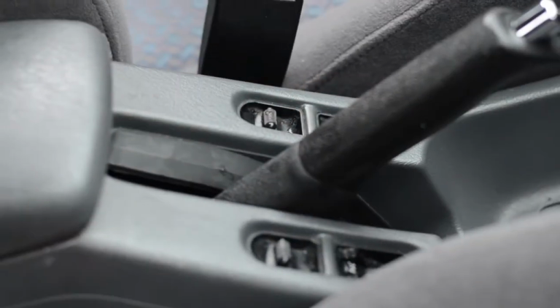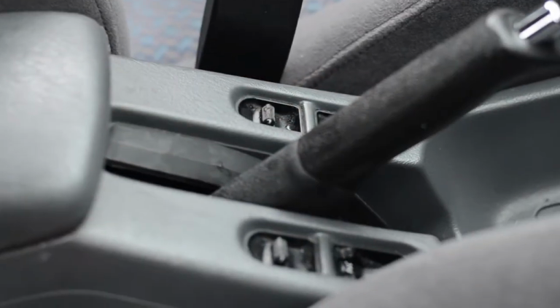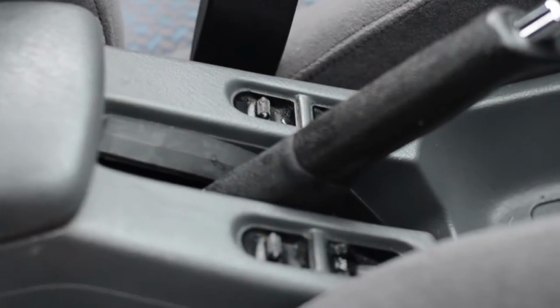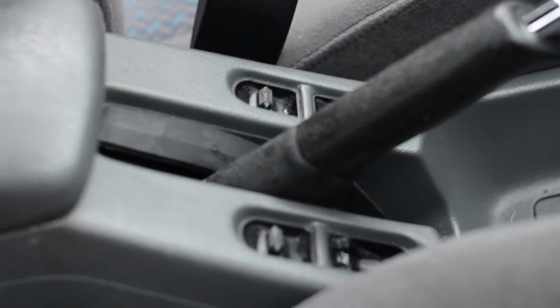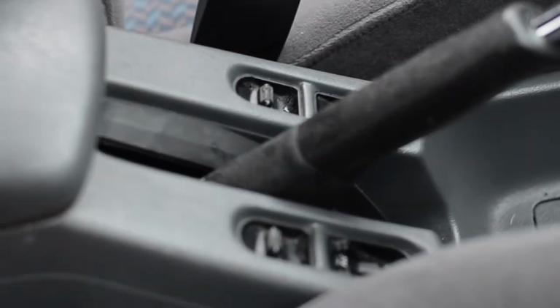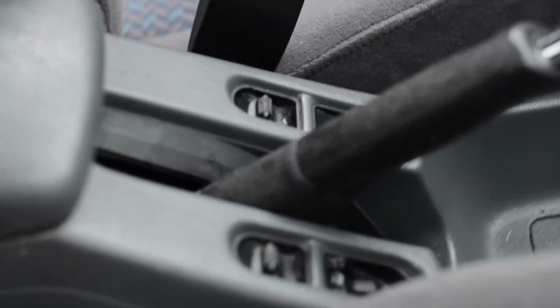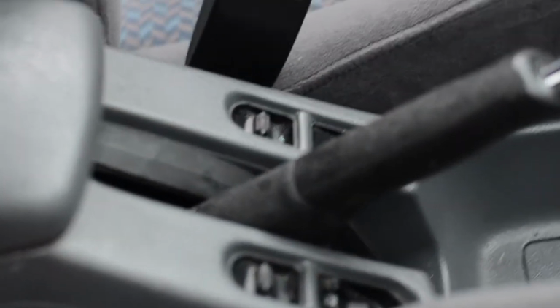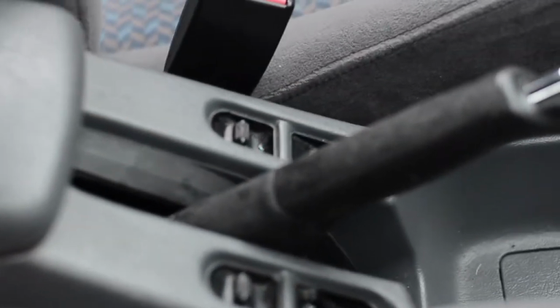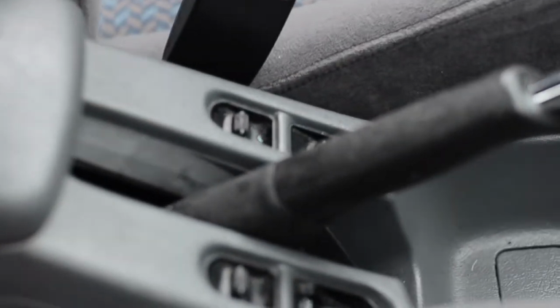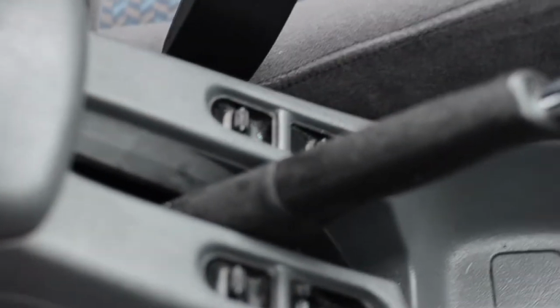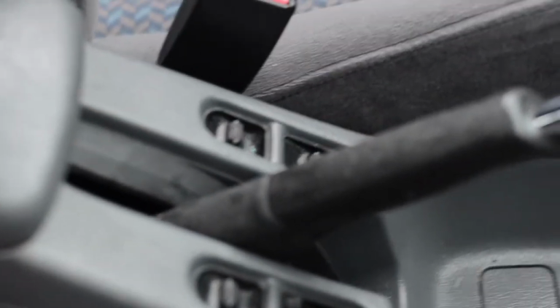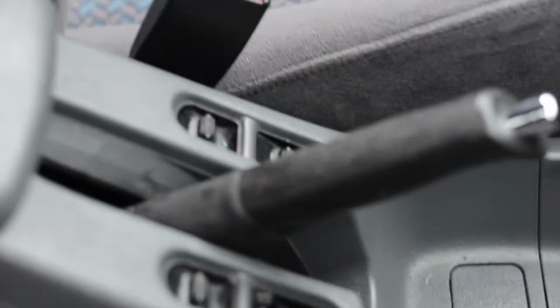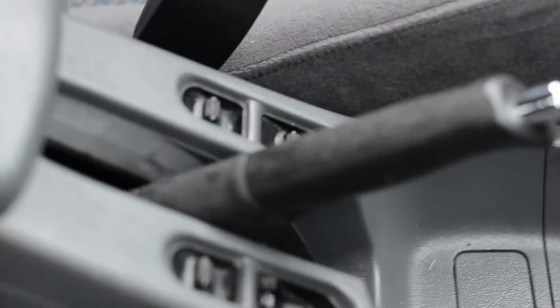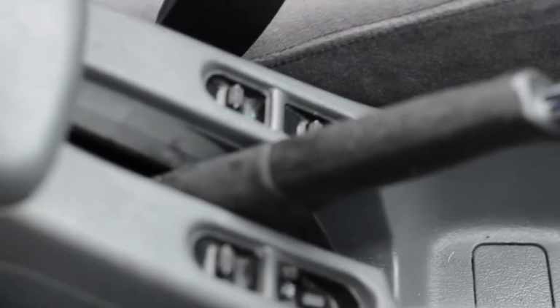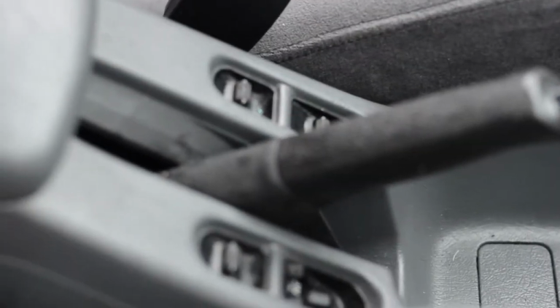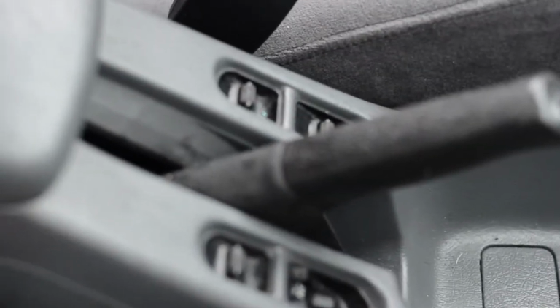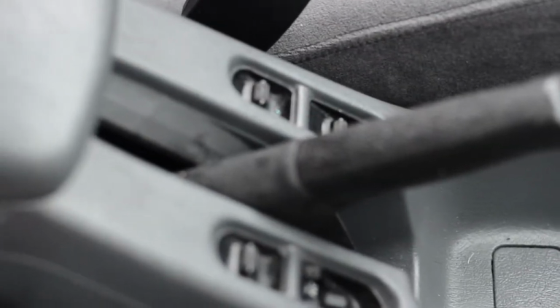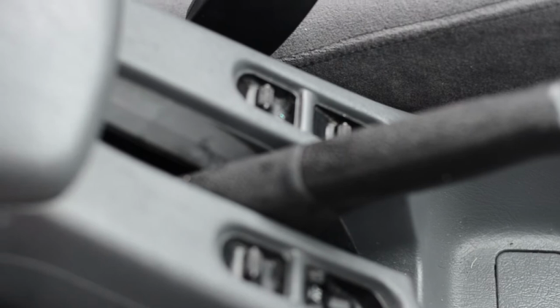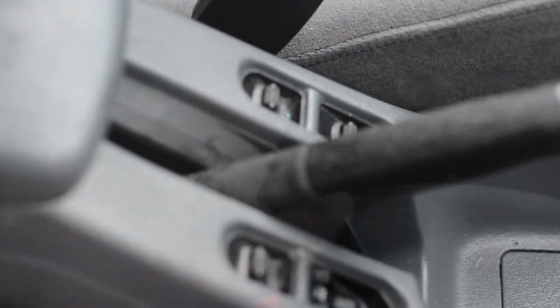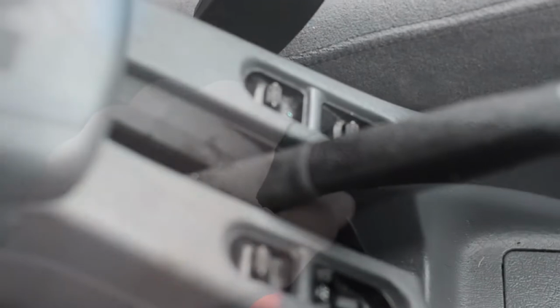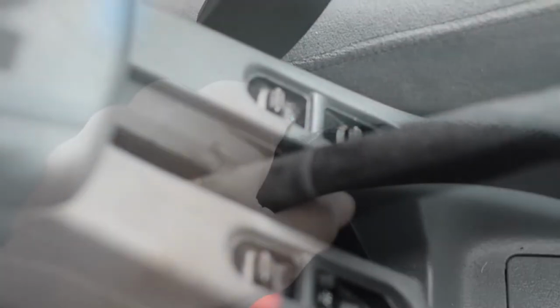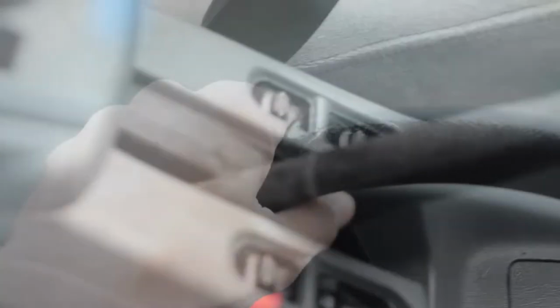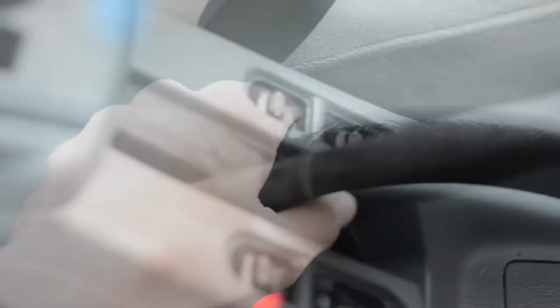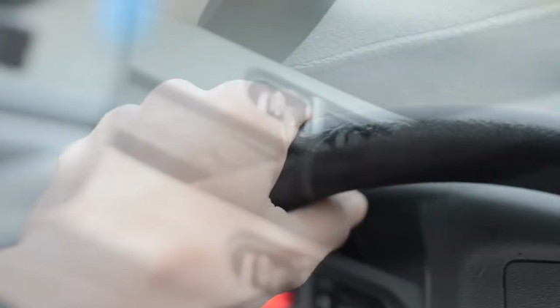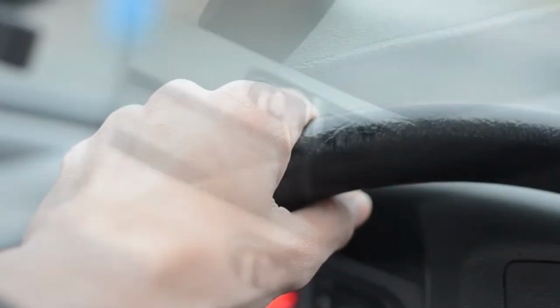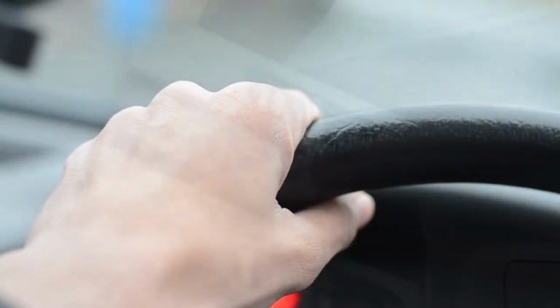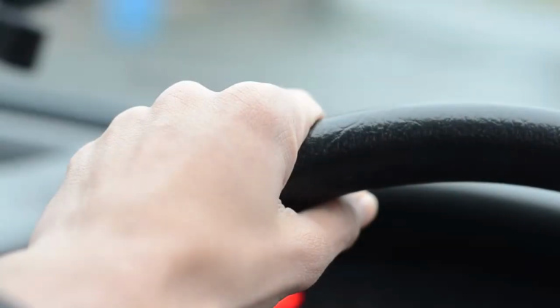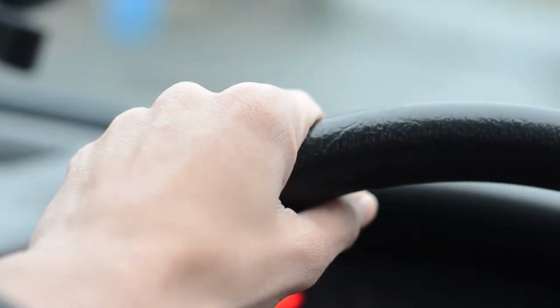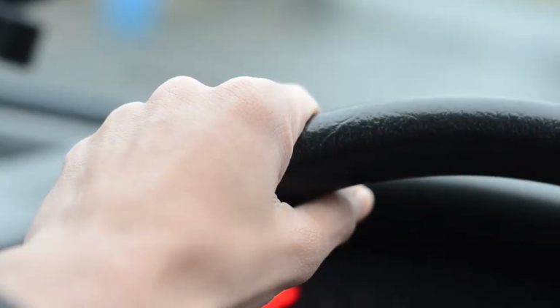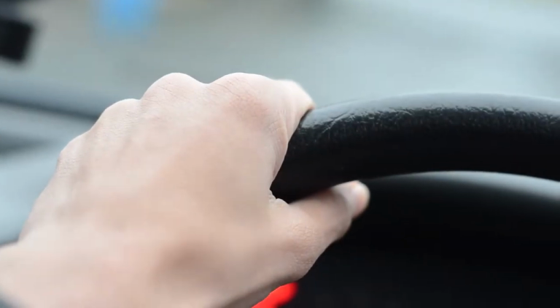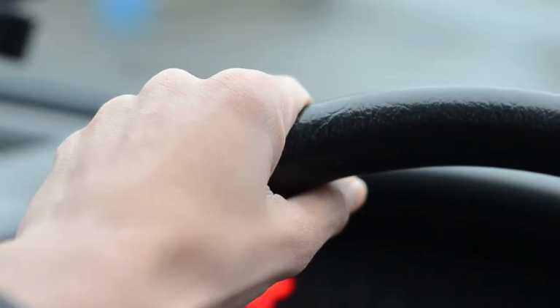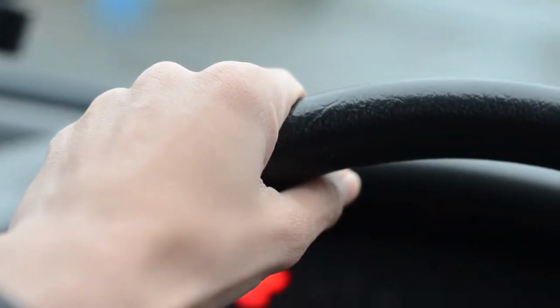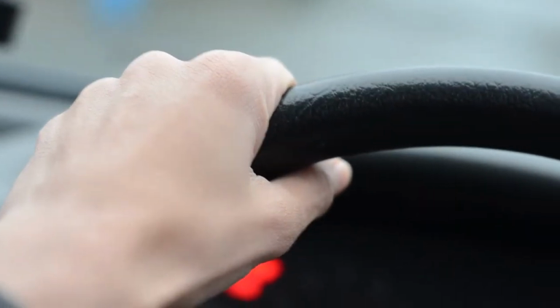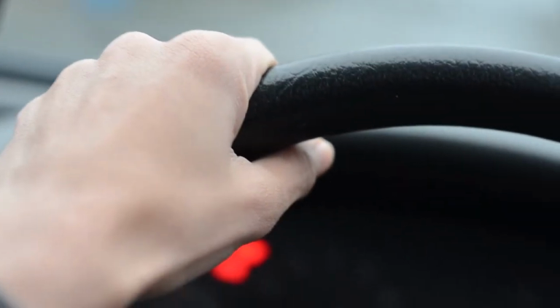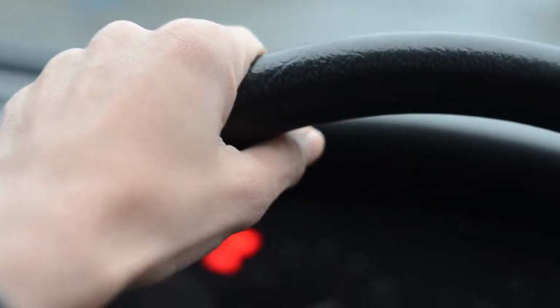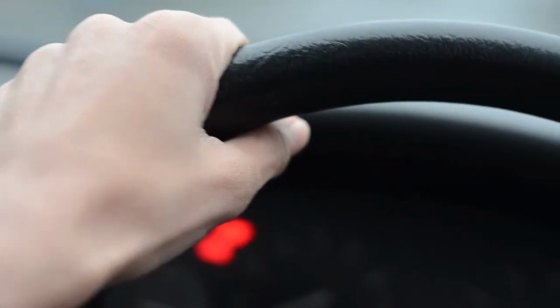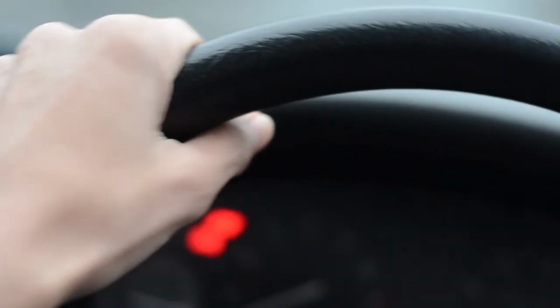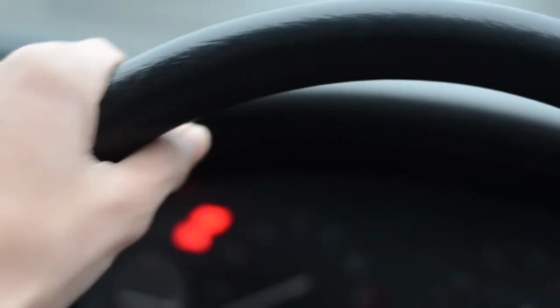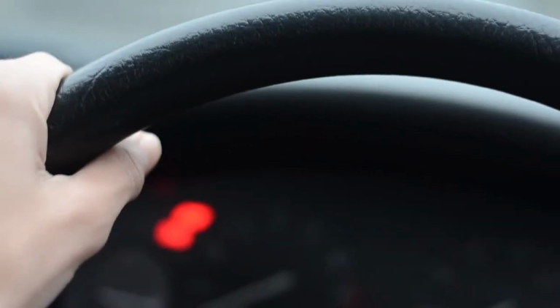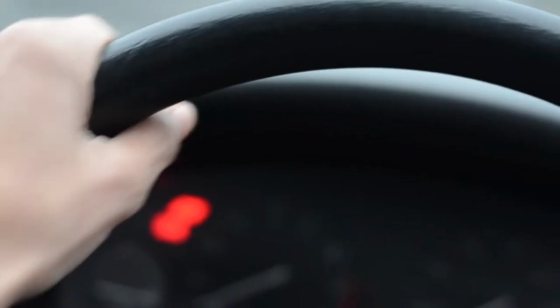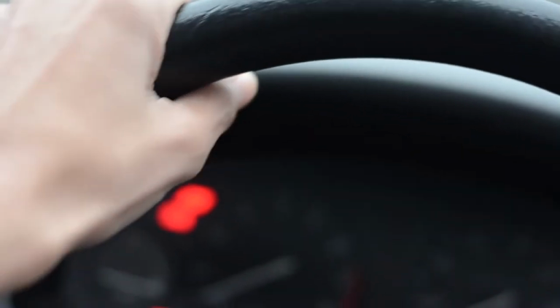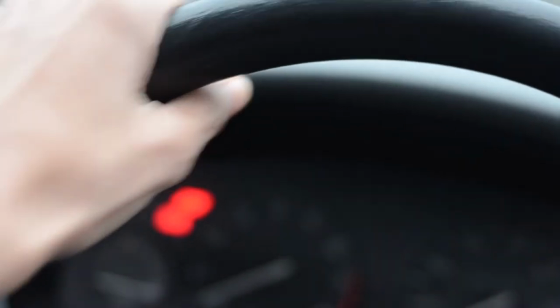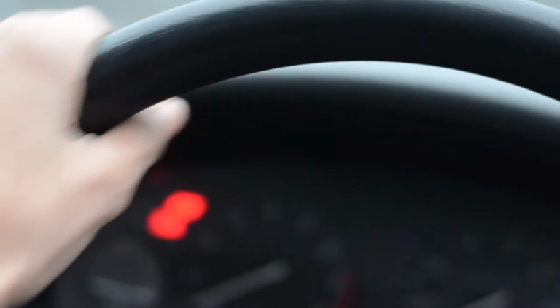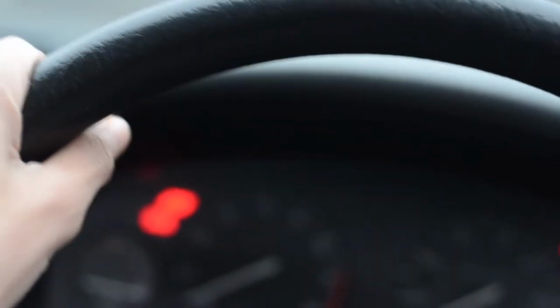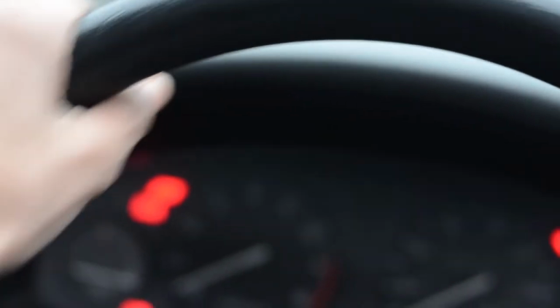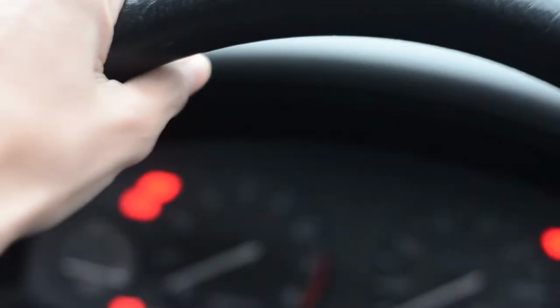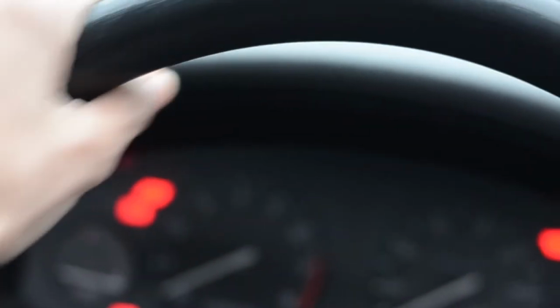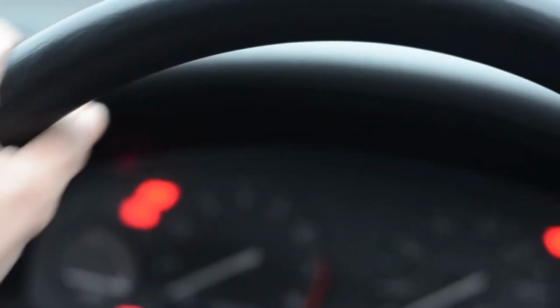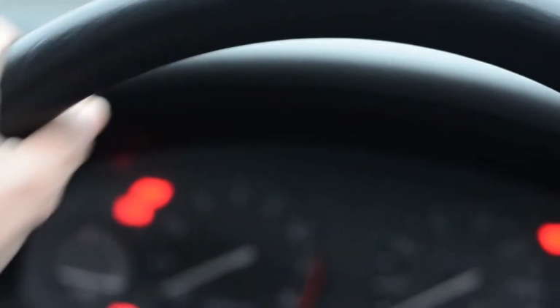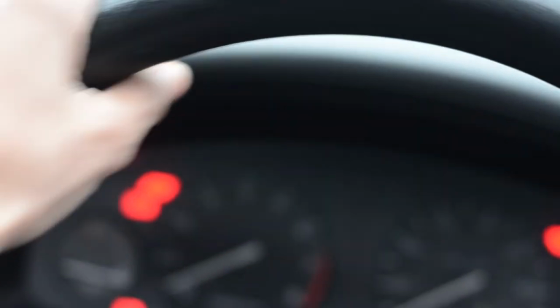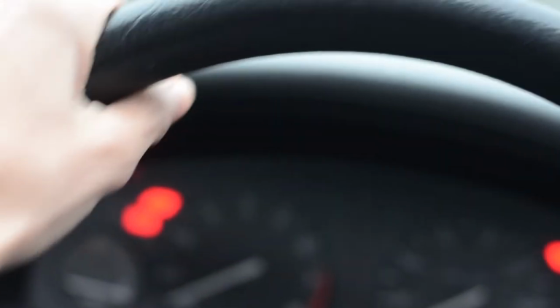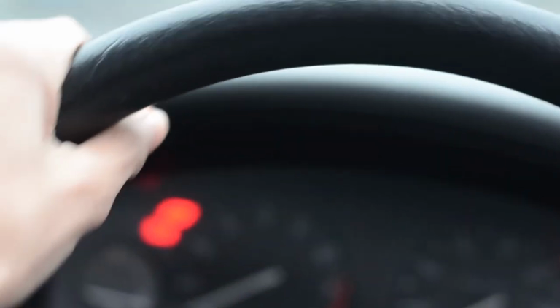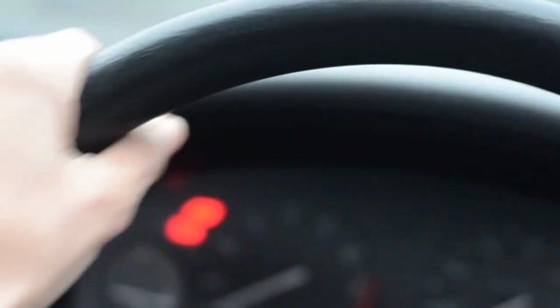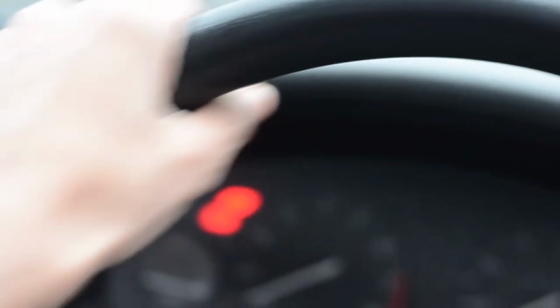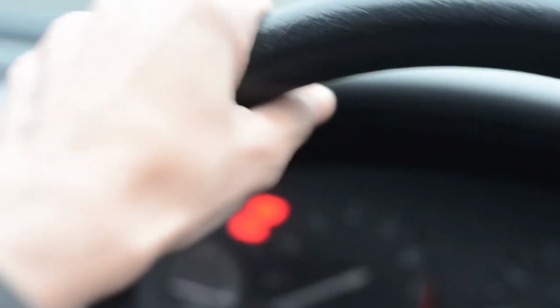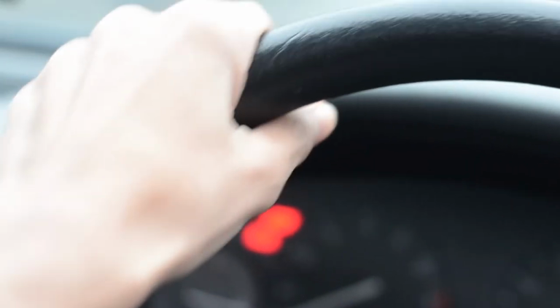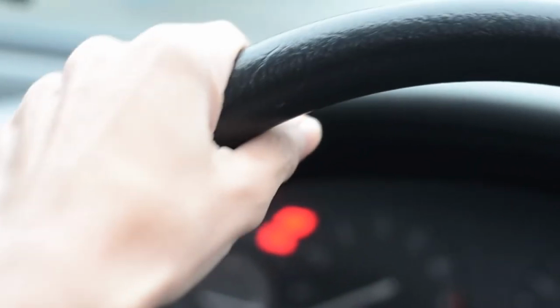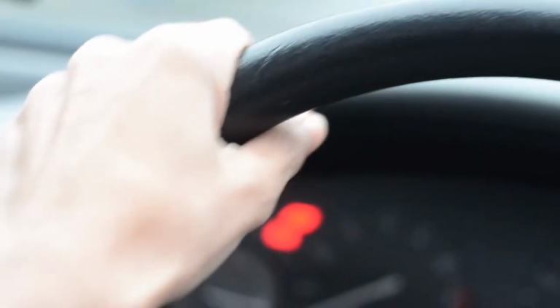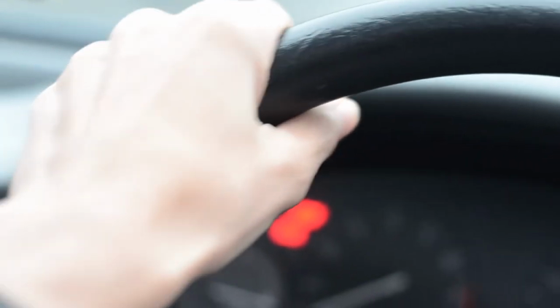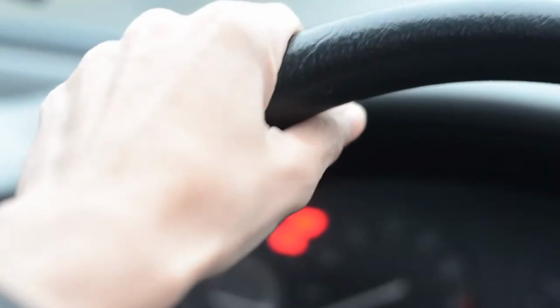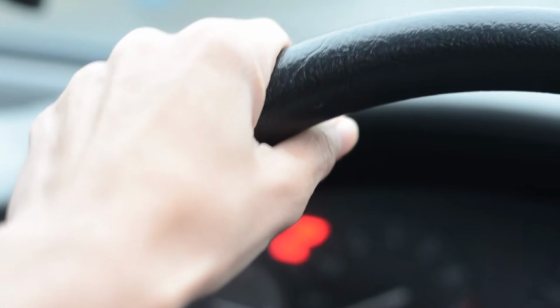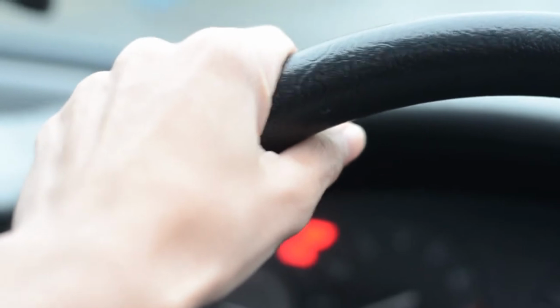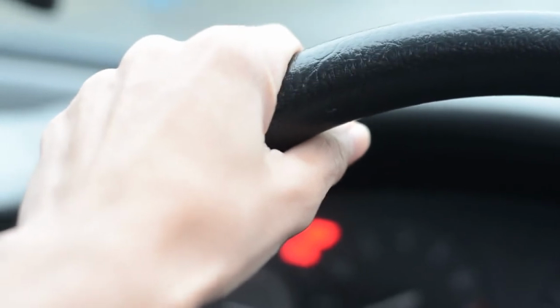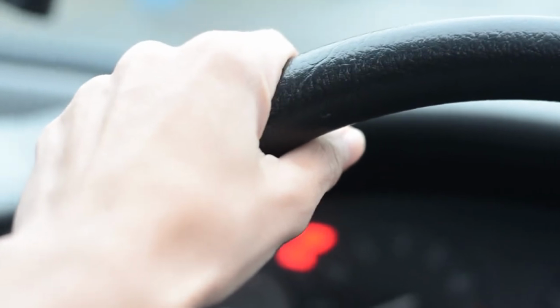The window buttons are on the left of the driver, so he can hold the steering wheel and open and close windows like a boss.